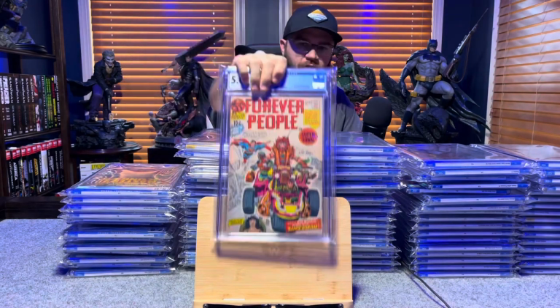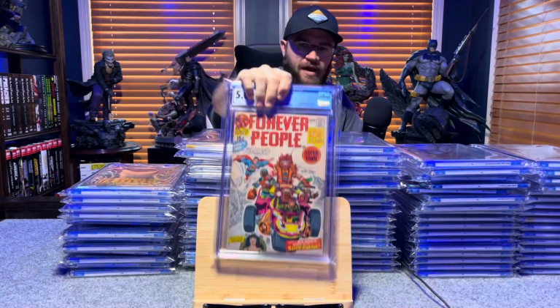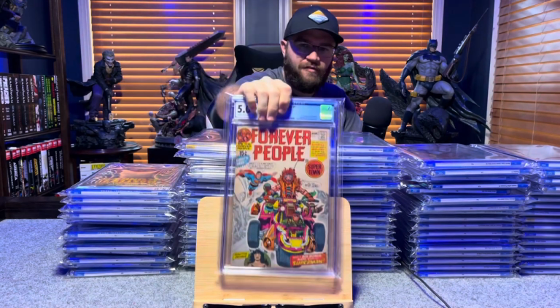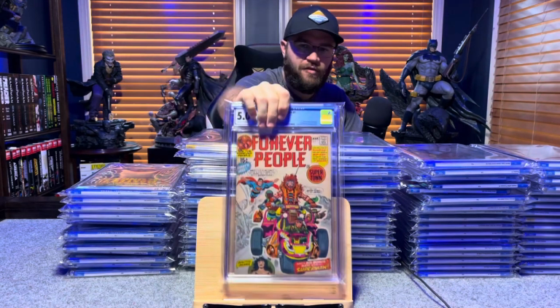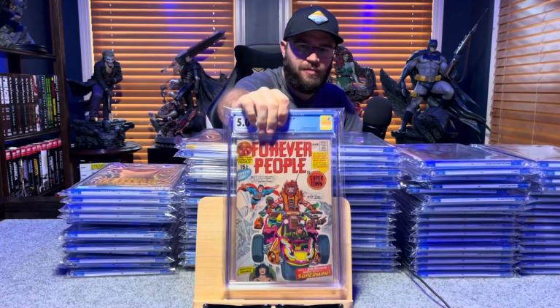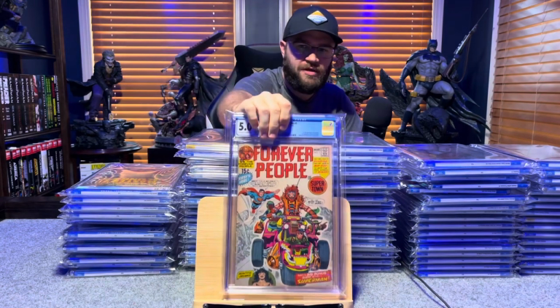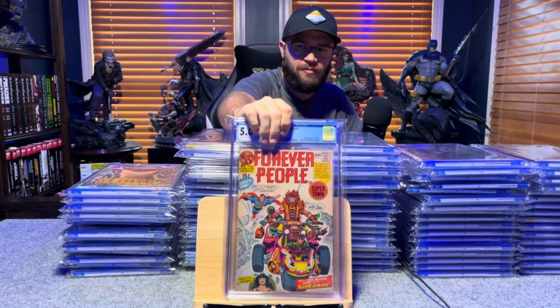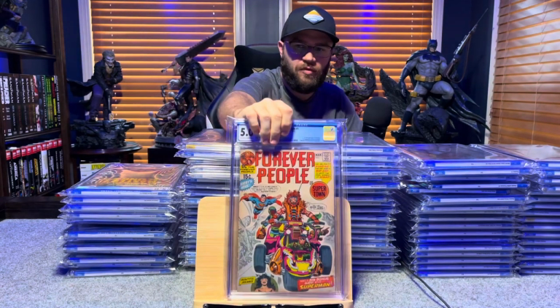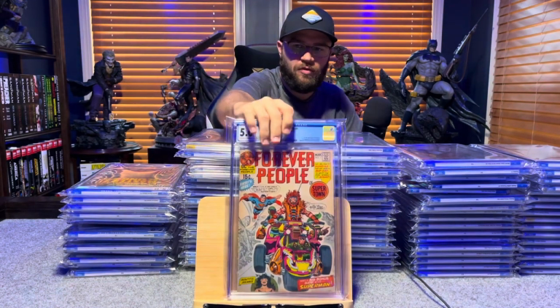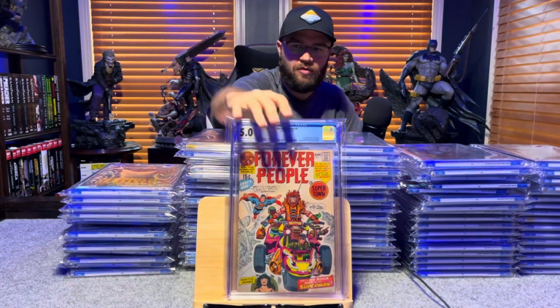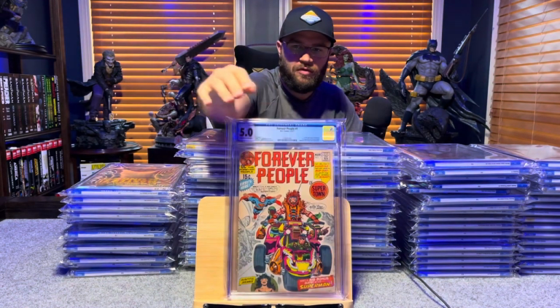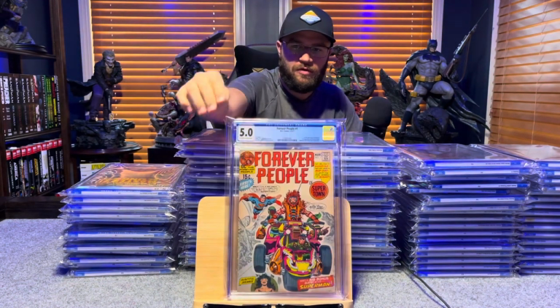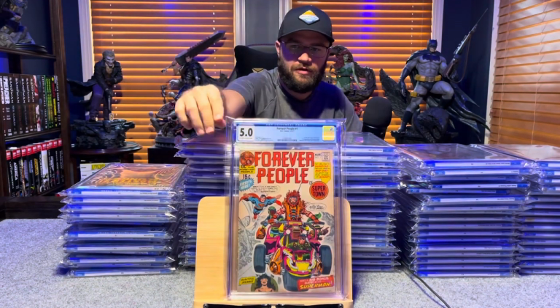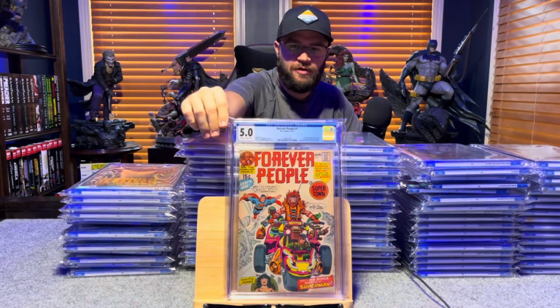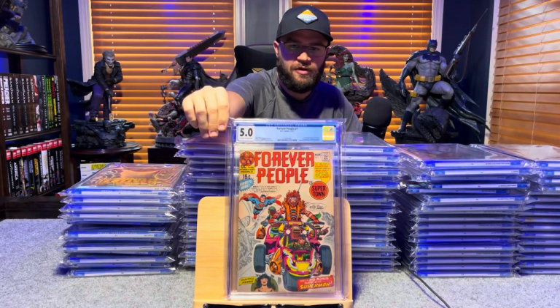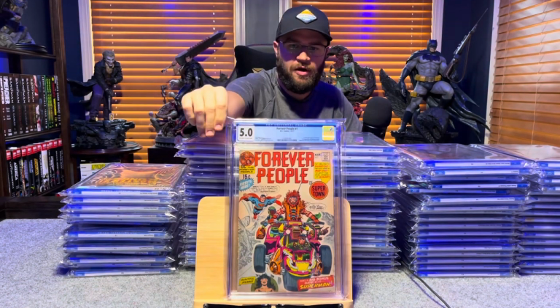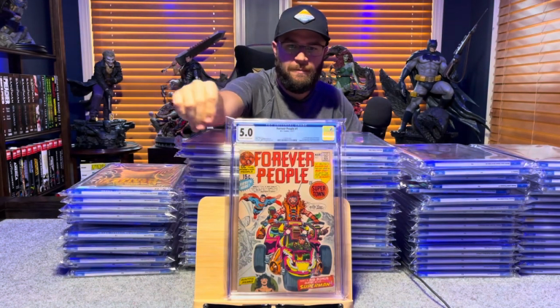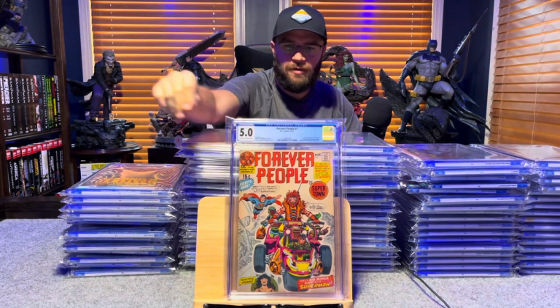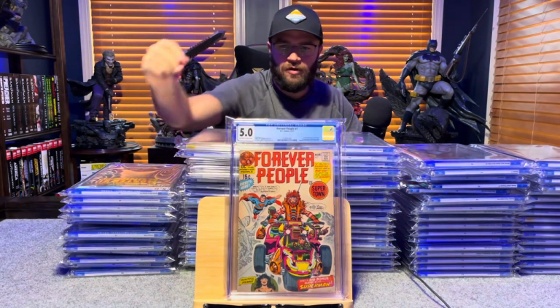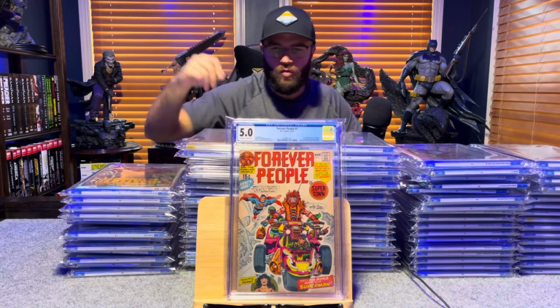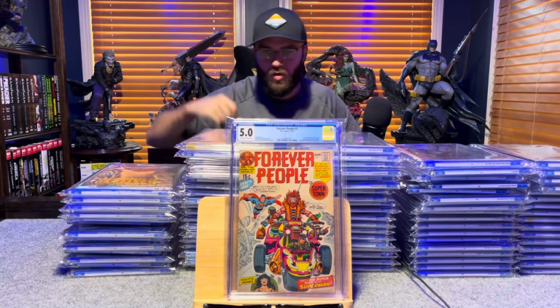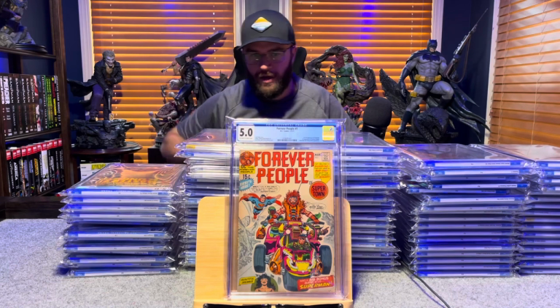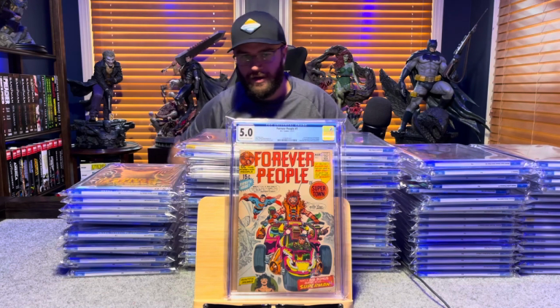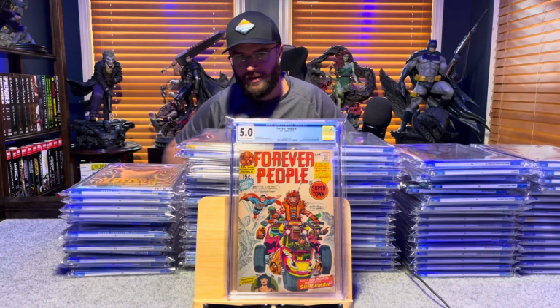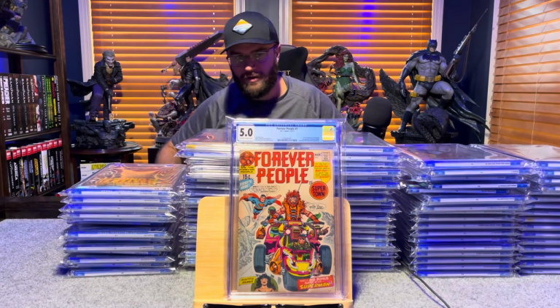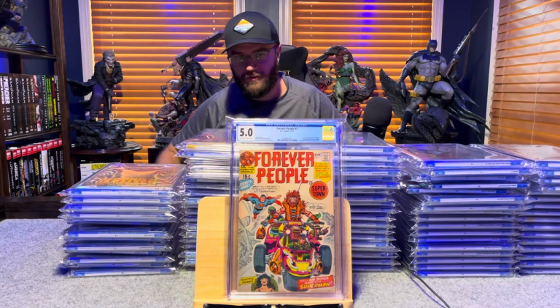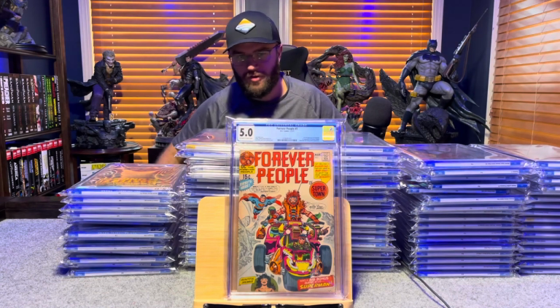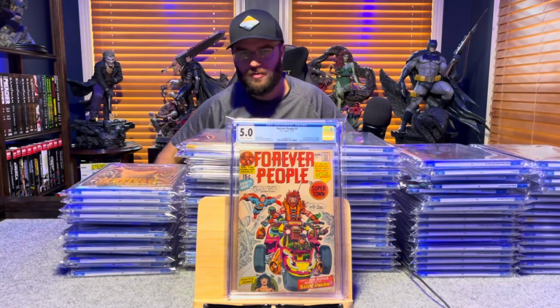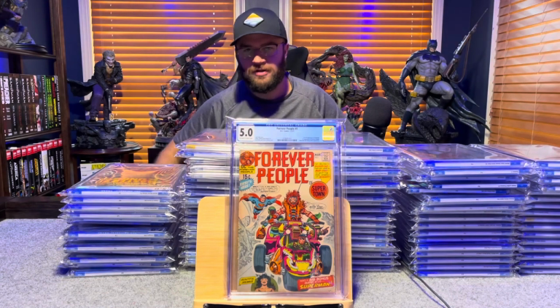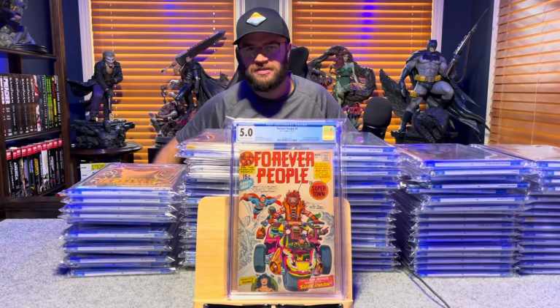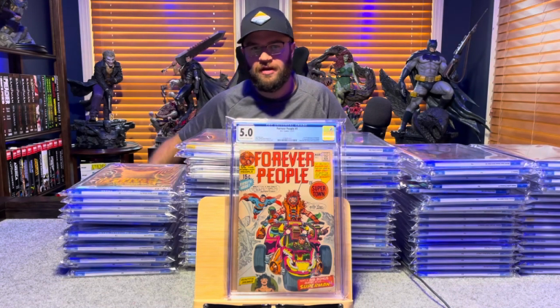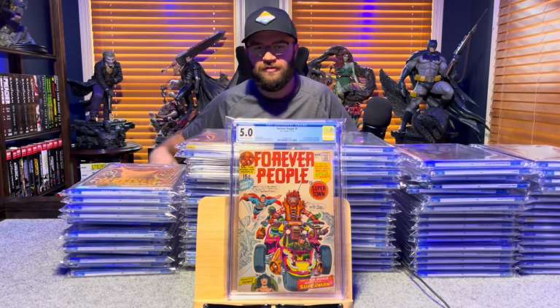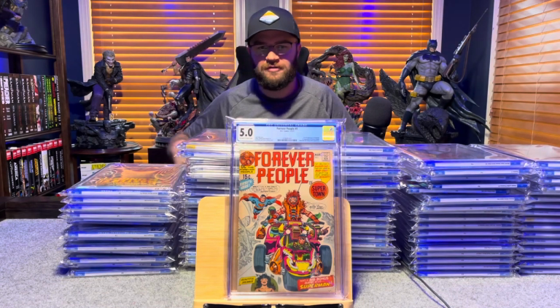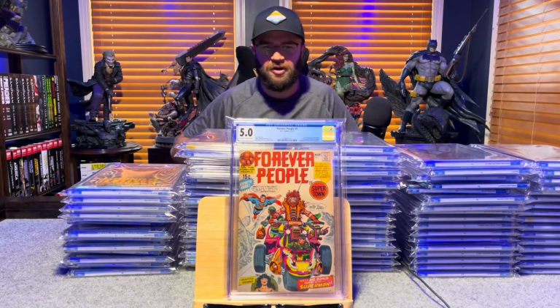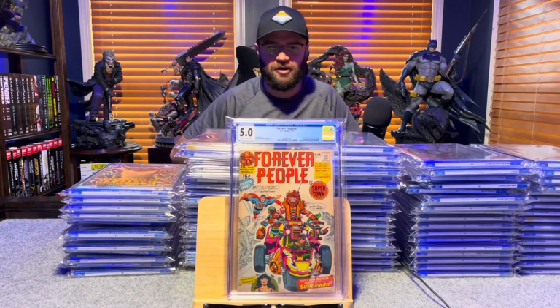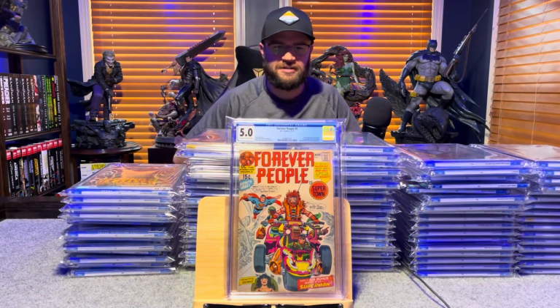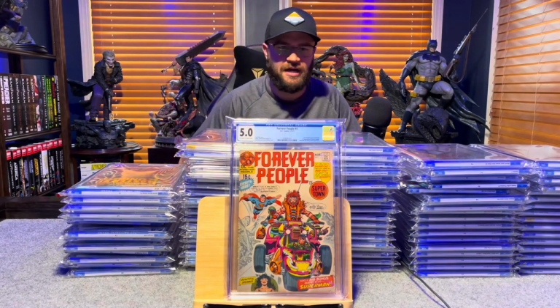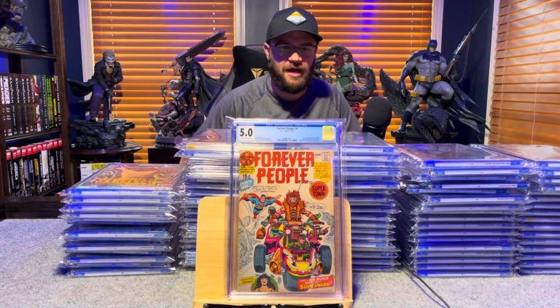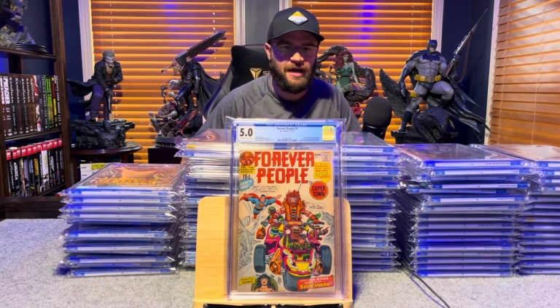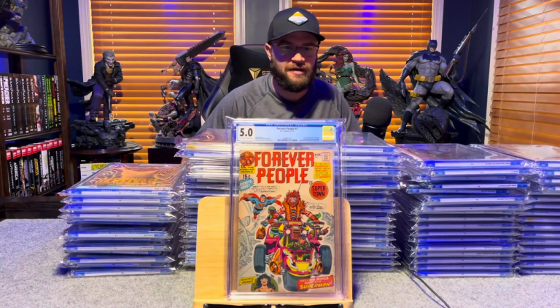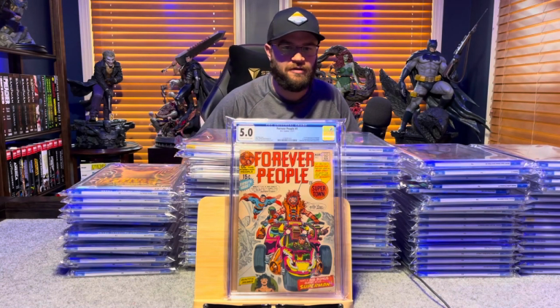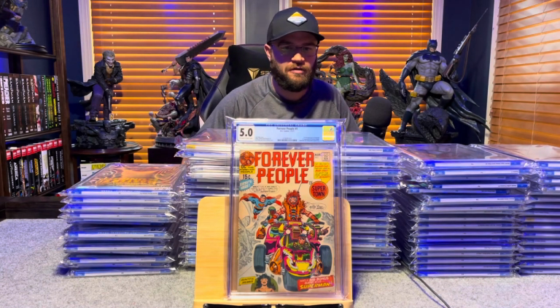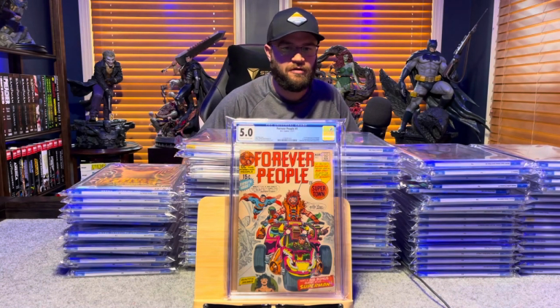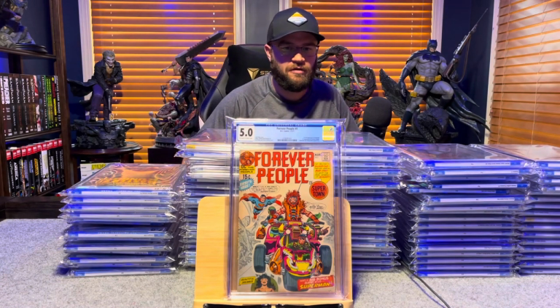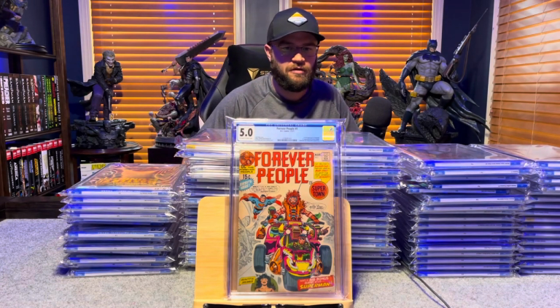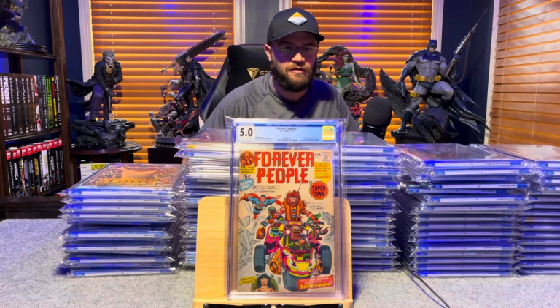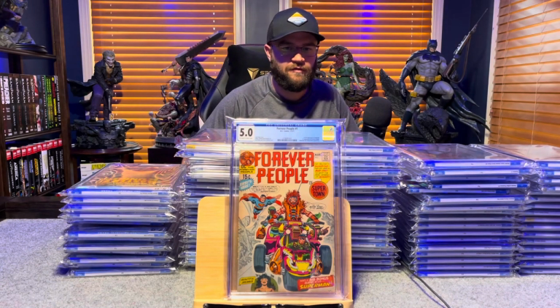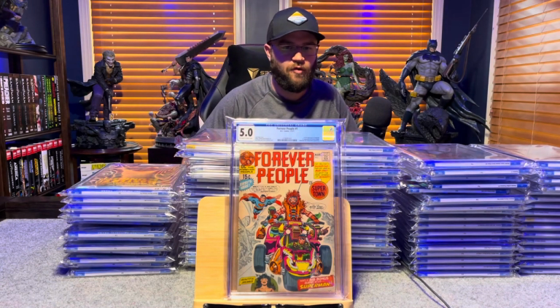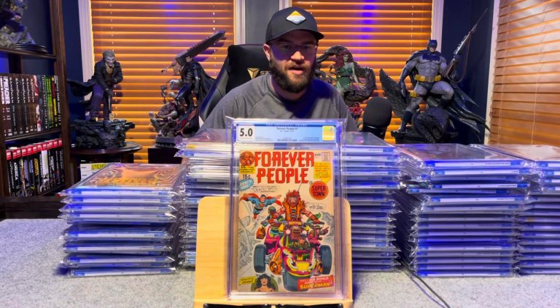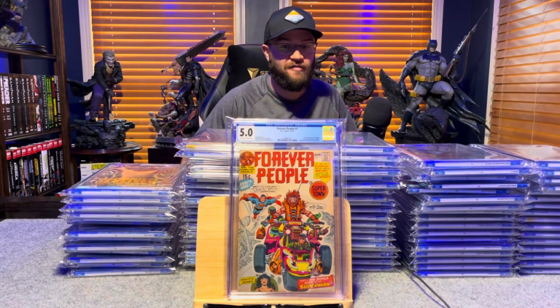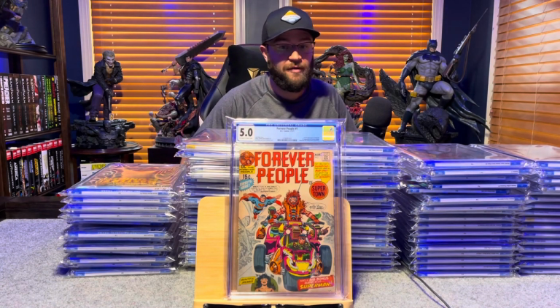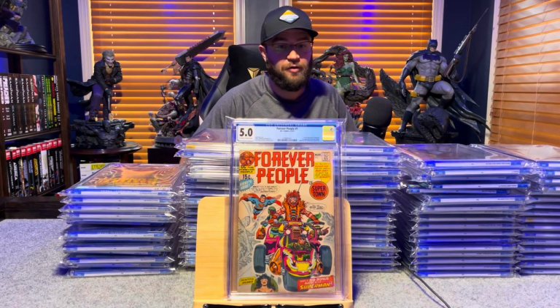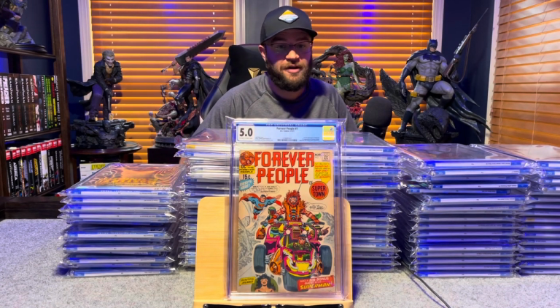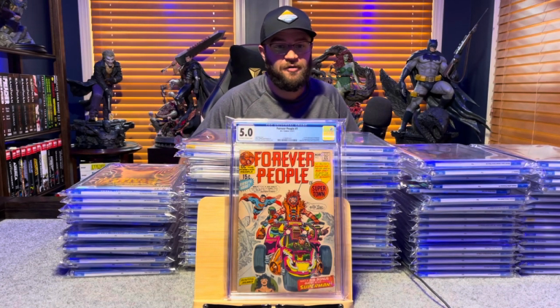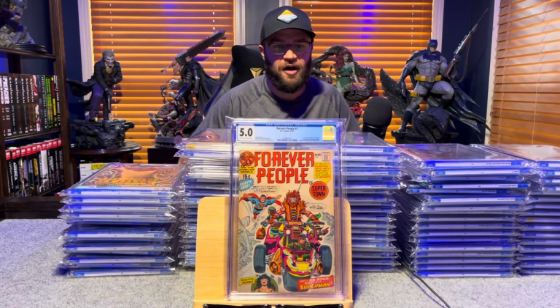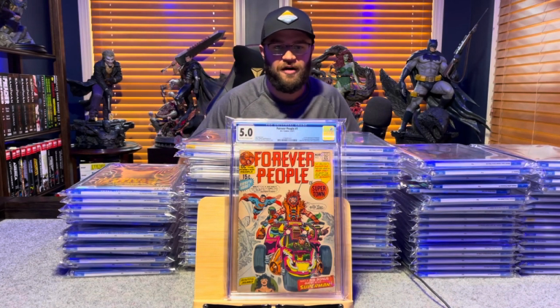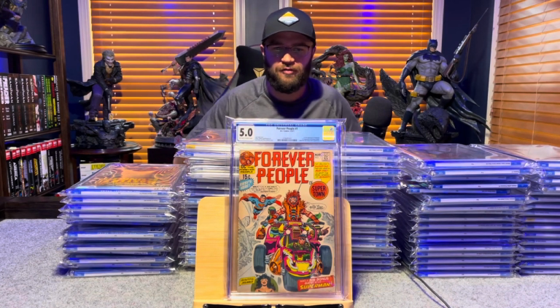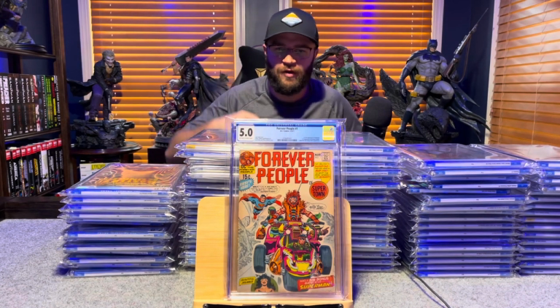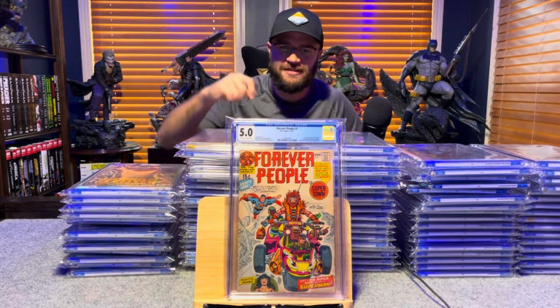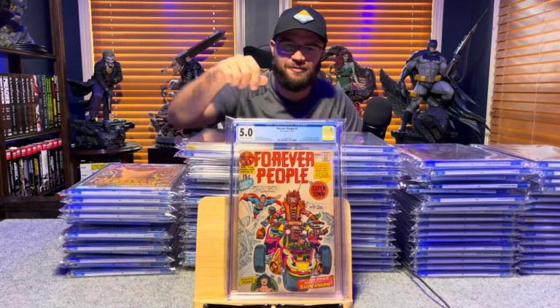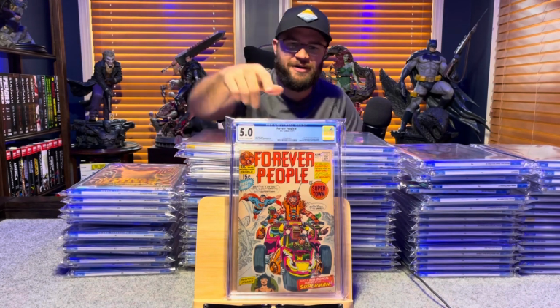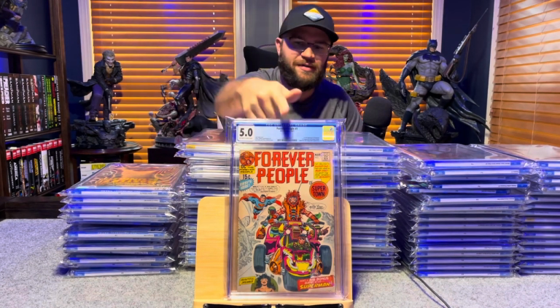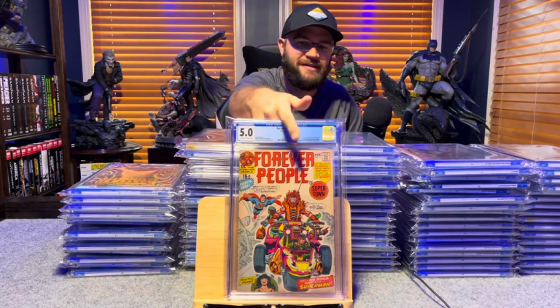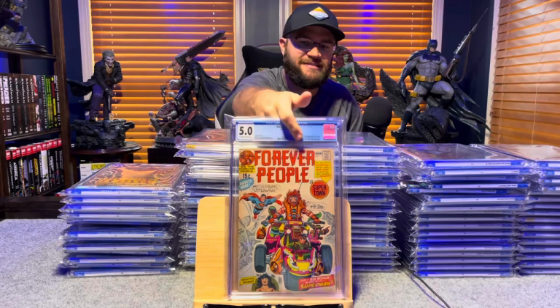Forever People number 1, first appearance of Darkseid — 4.0, off-white to white pages.